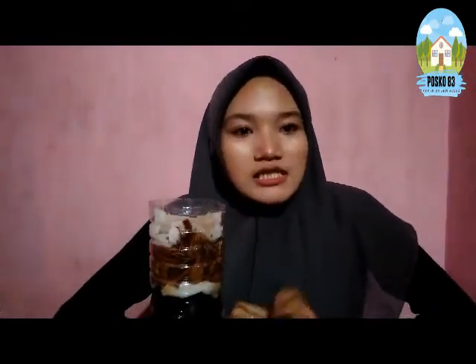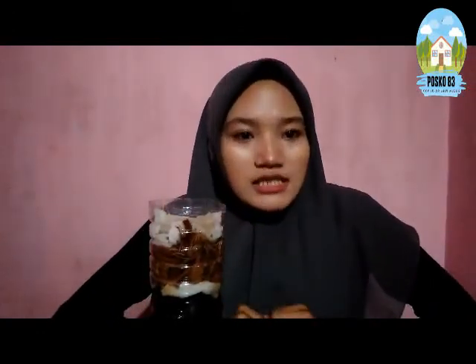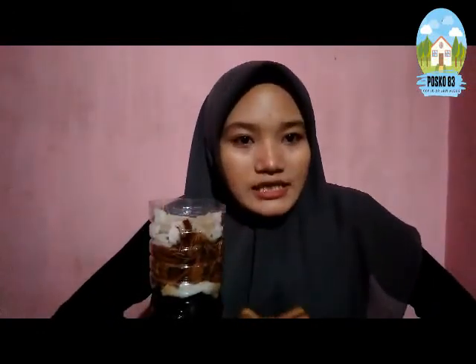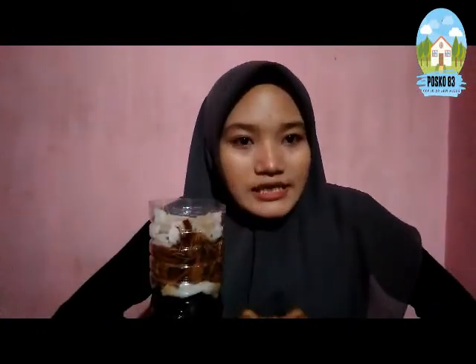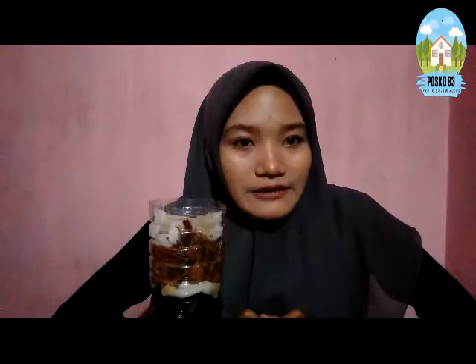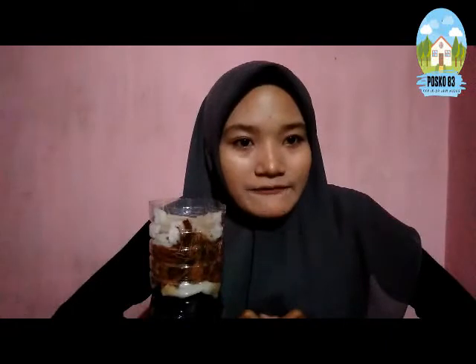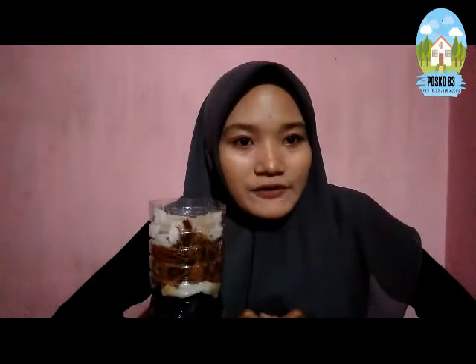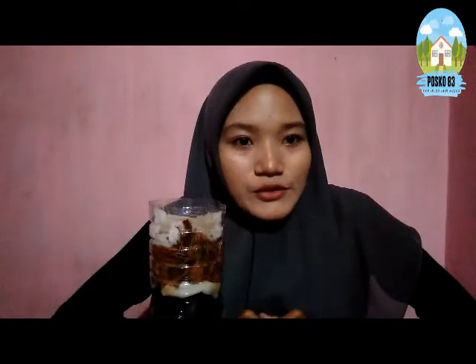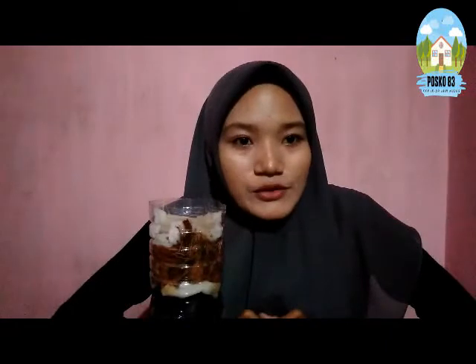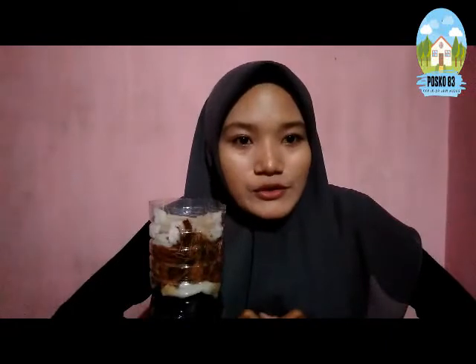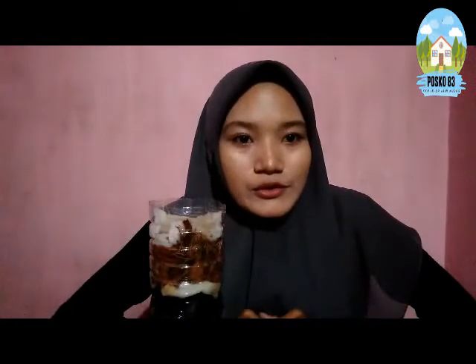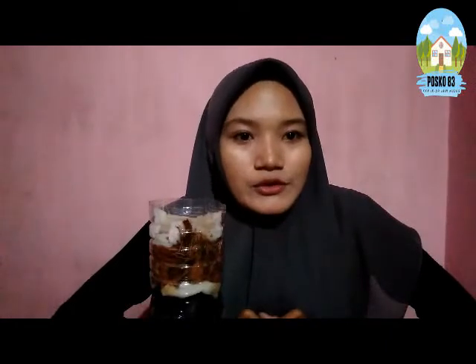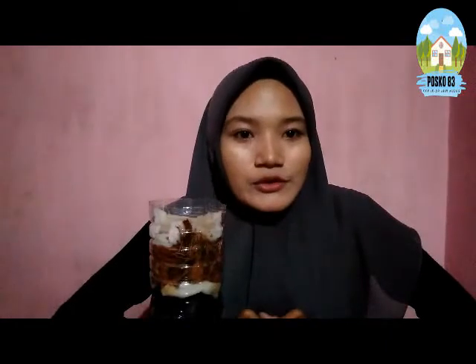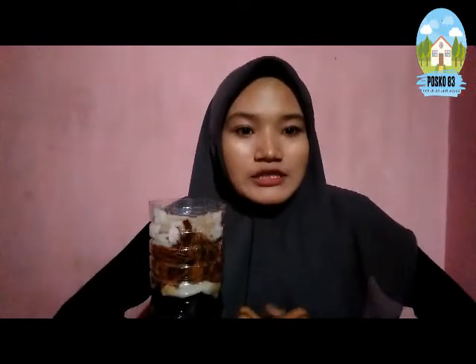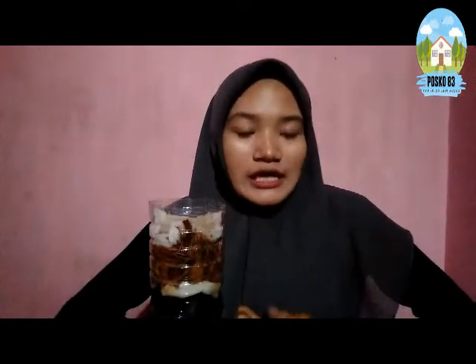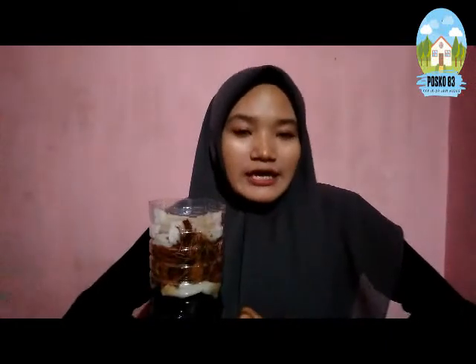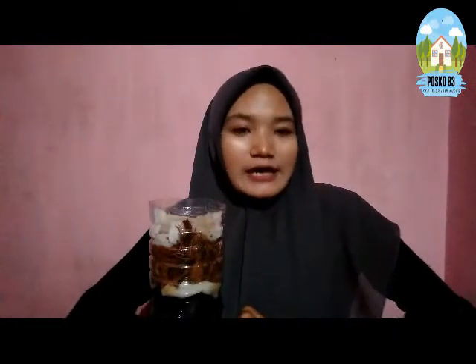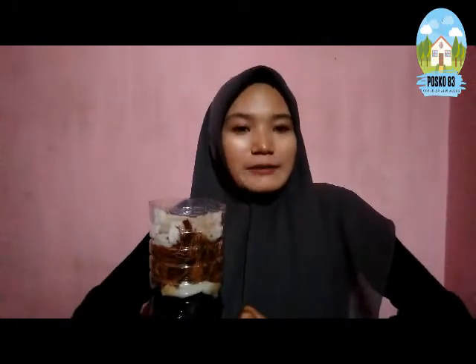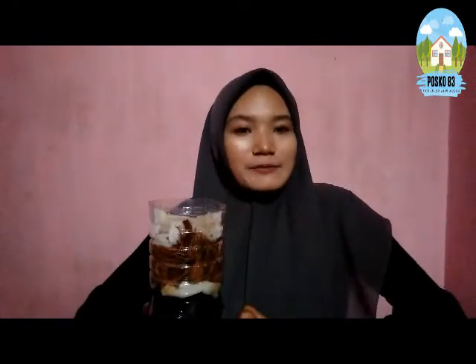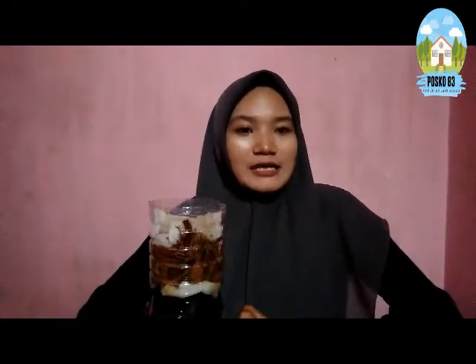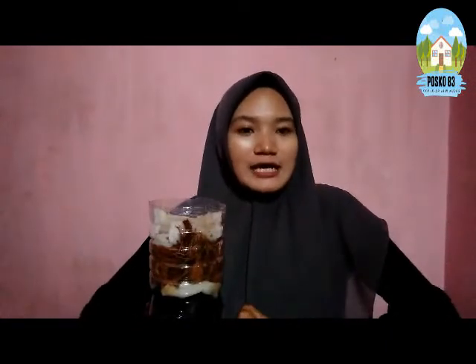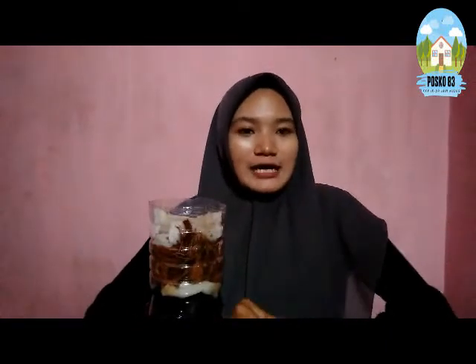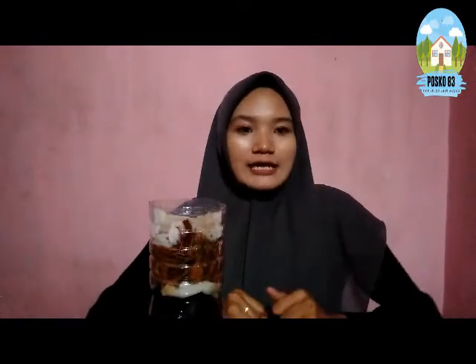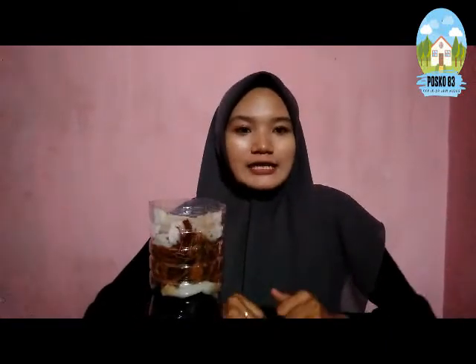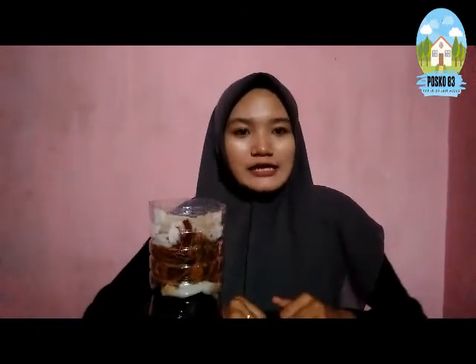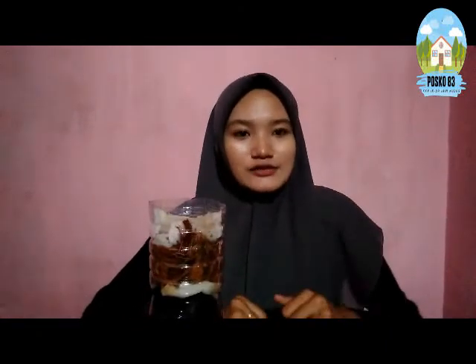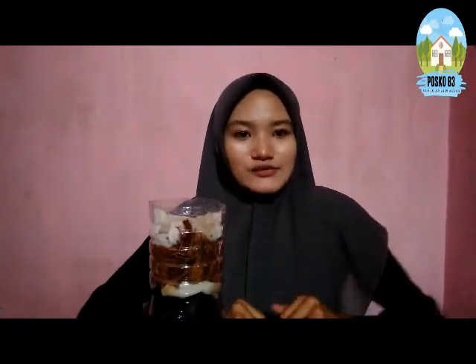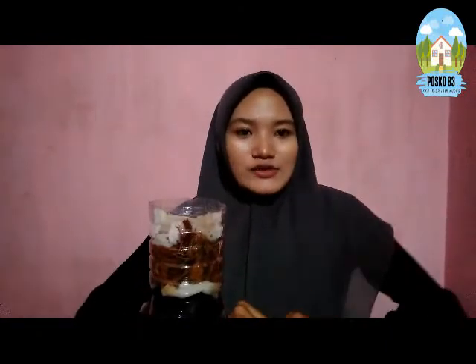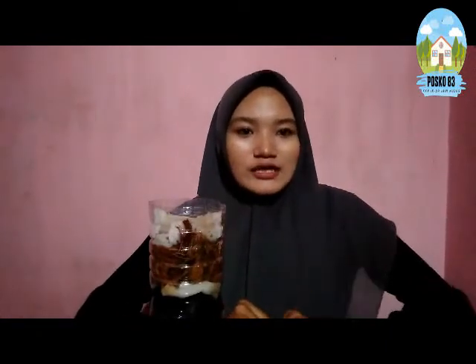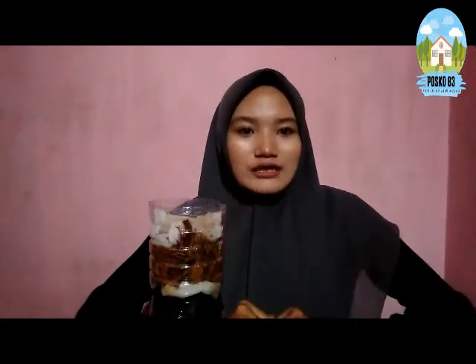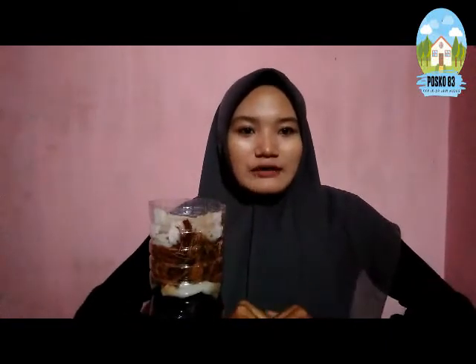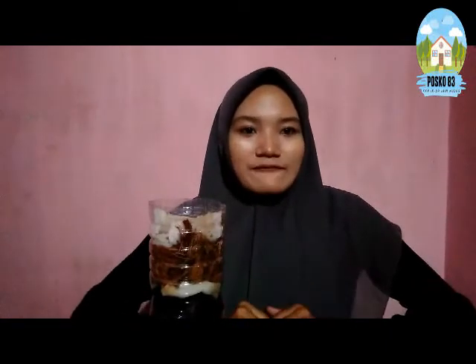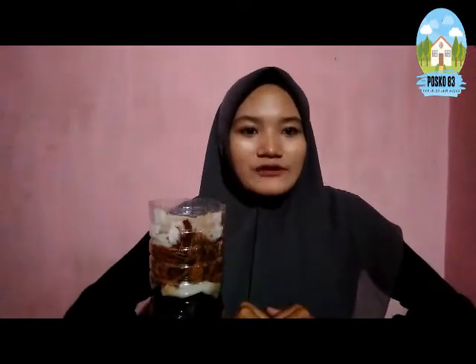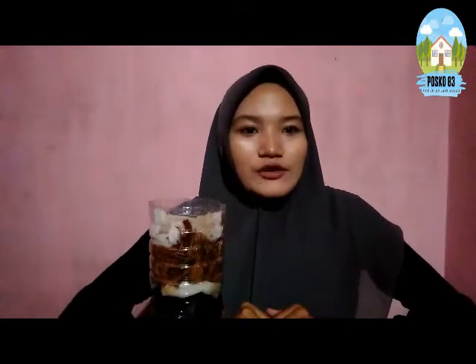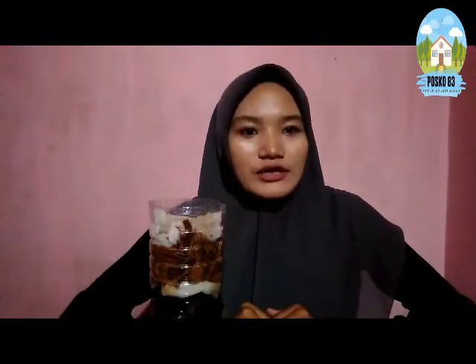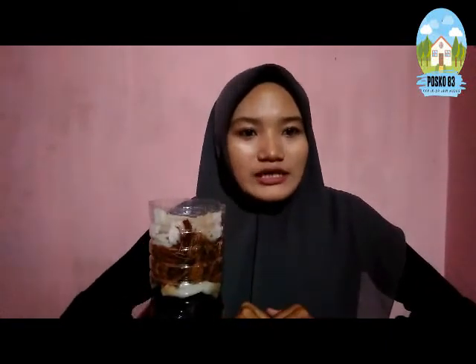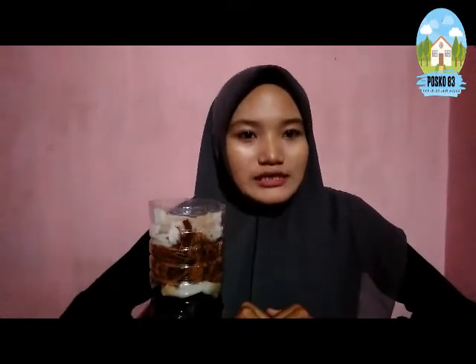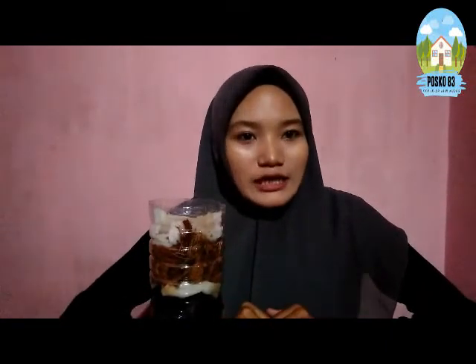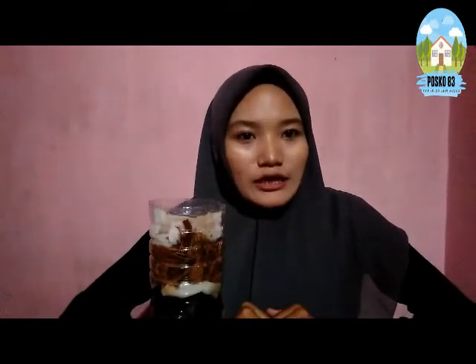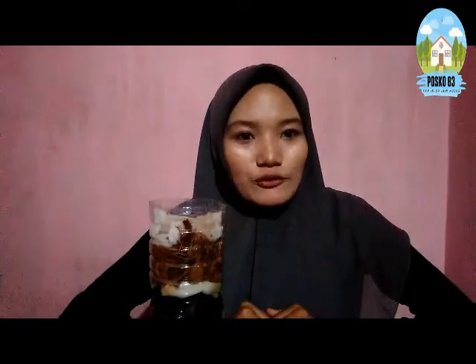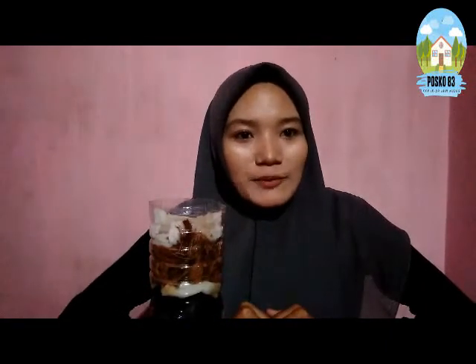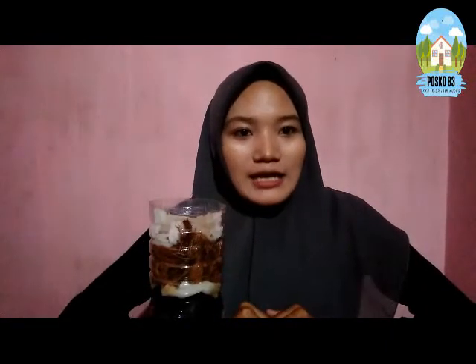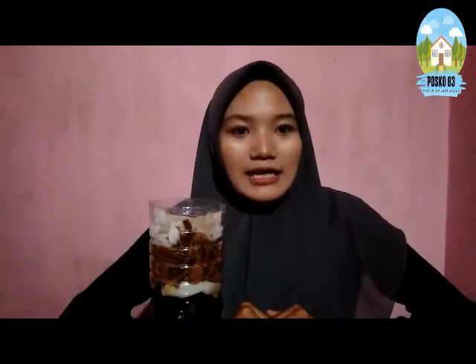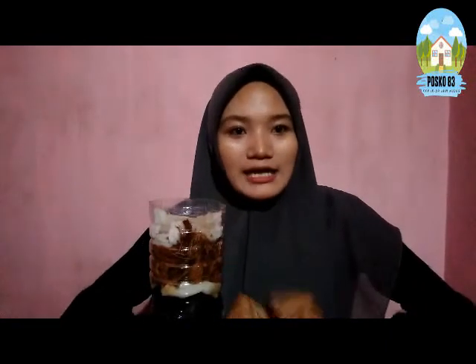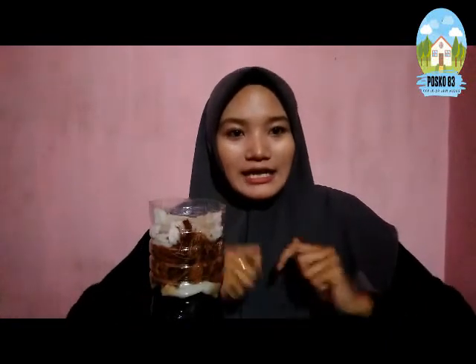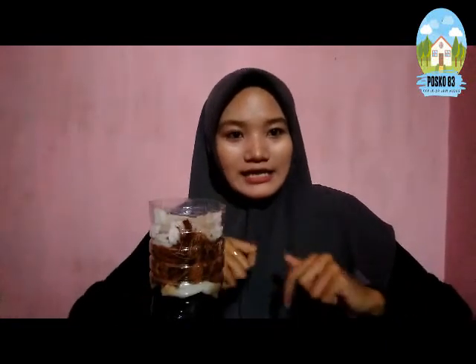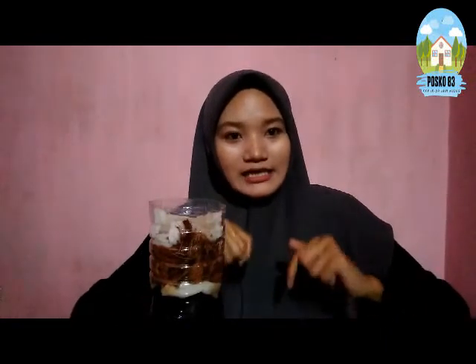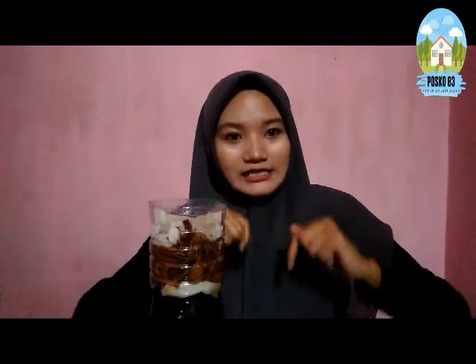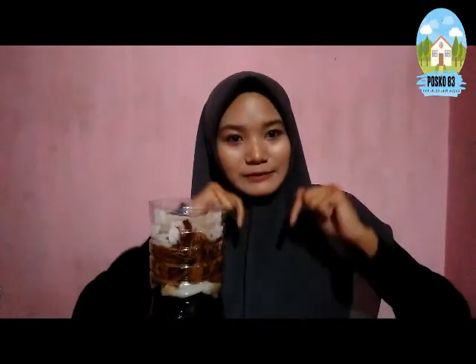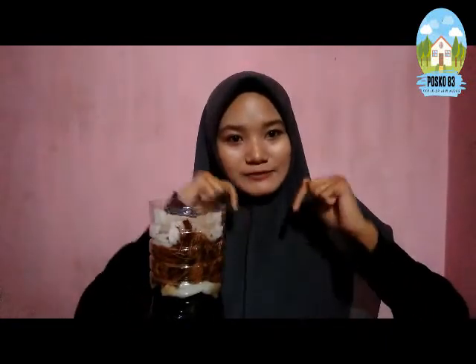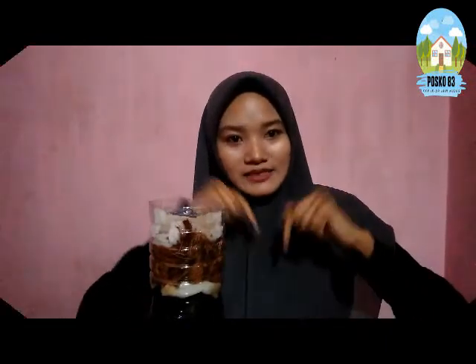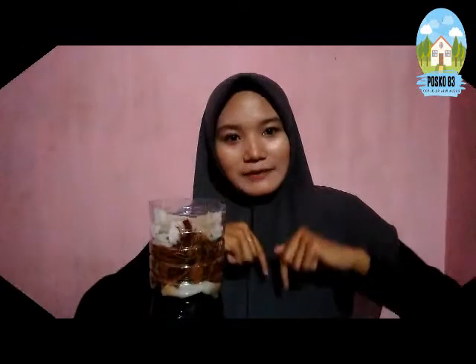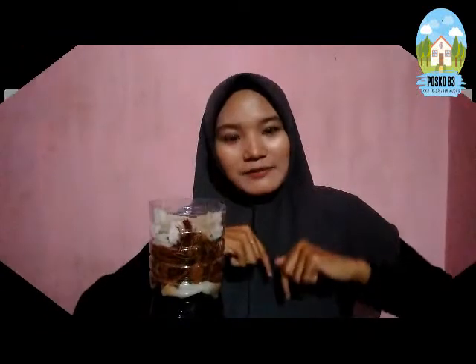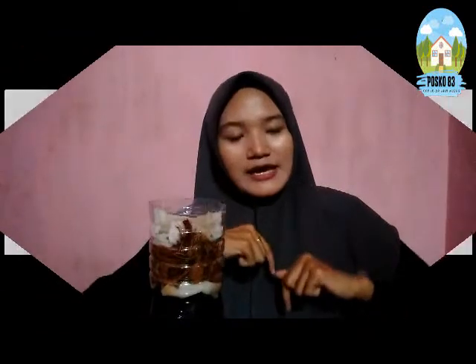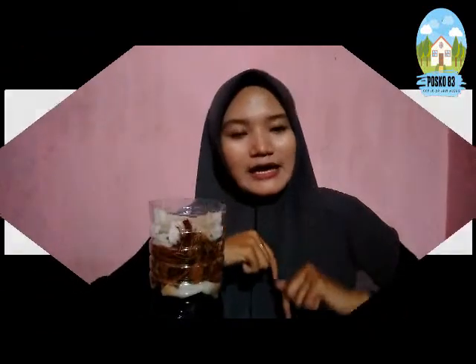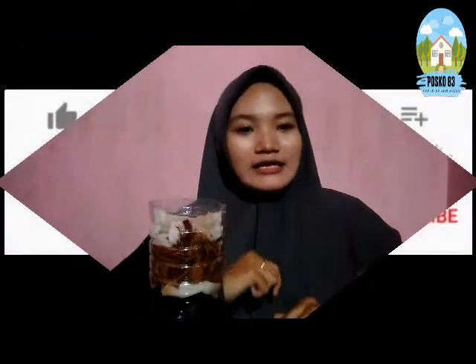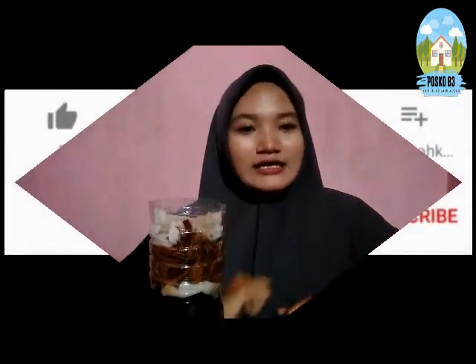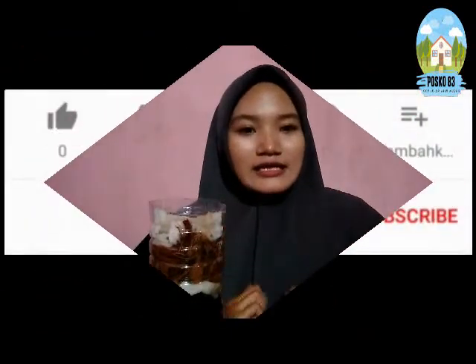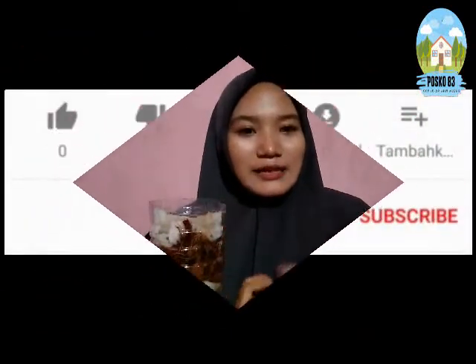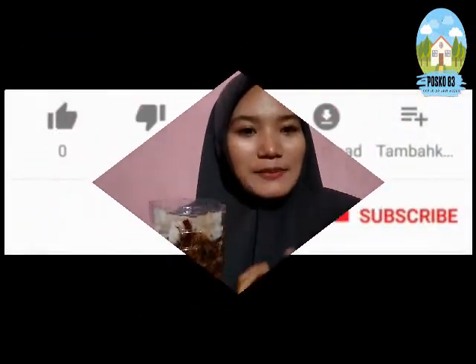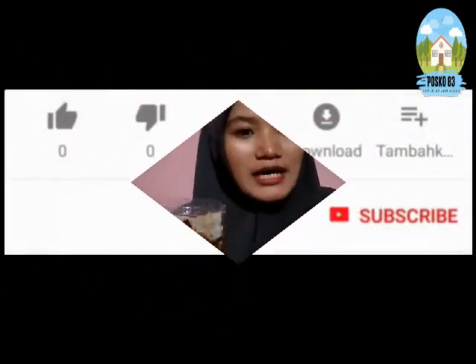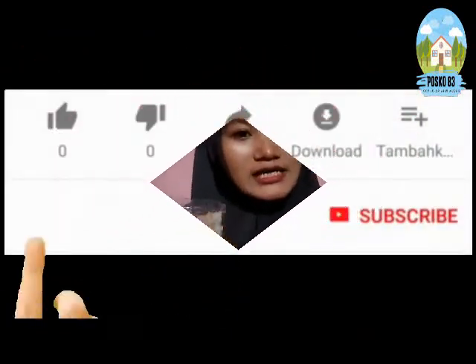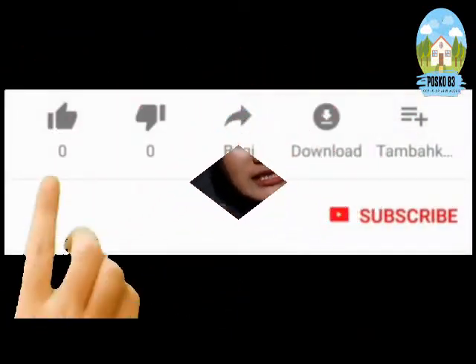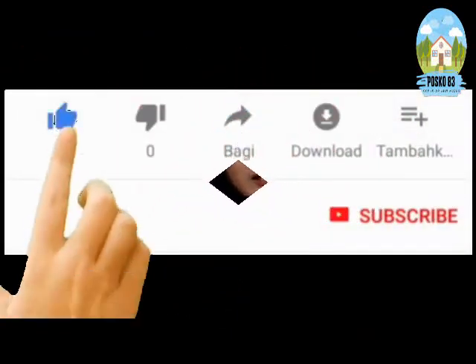Sekian video saya. Bila kalian suka dengan video ini, jangan lupa like dan subscribe ya. Terima kasih.